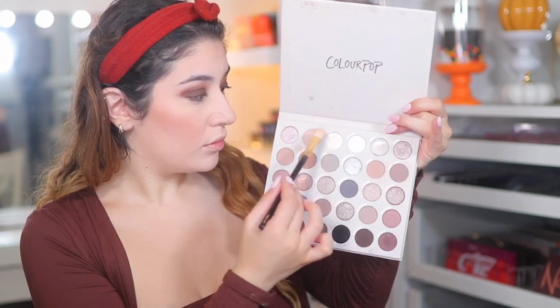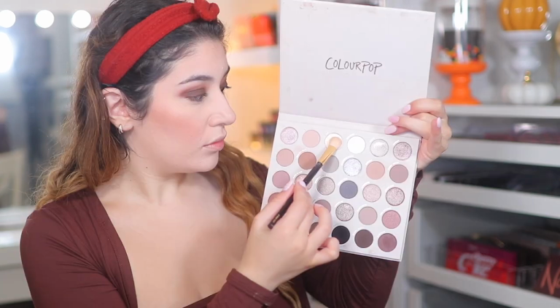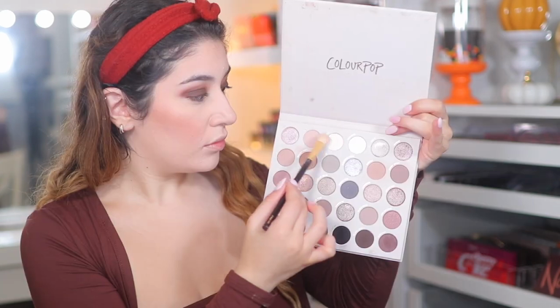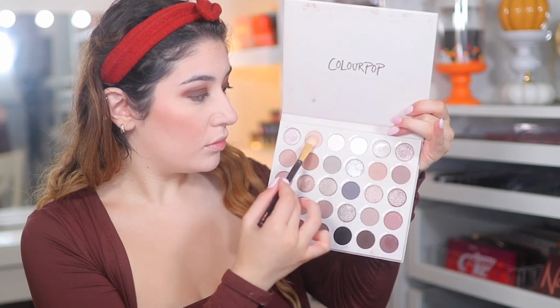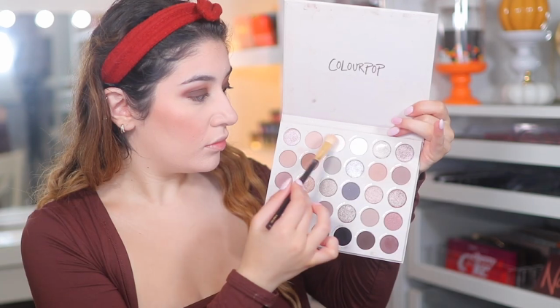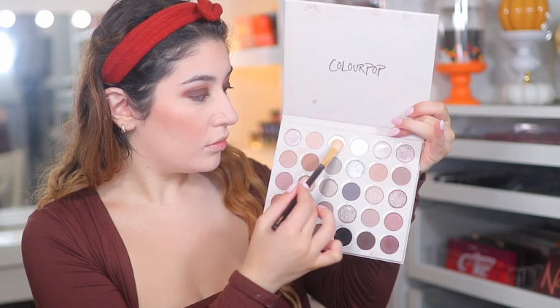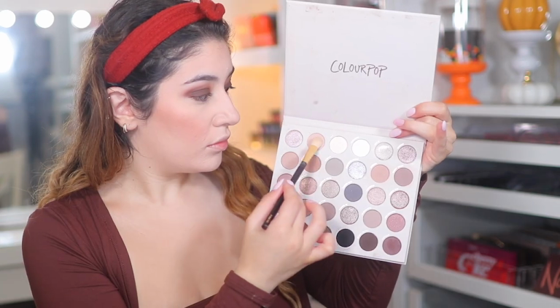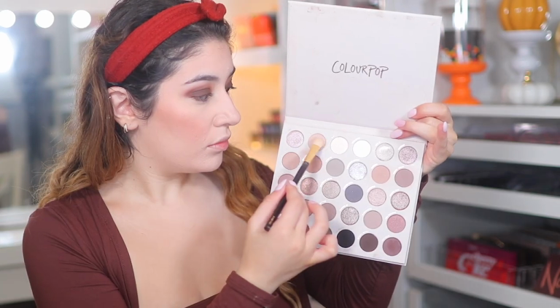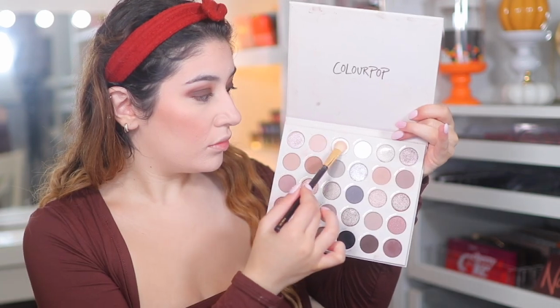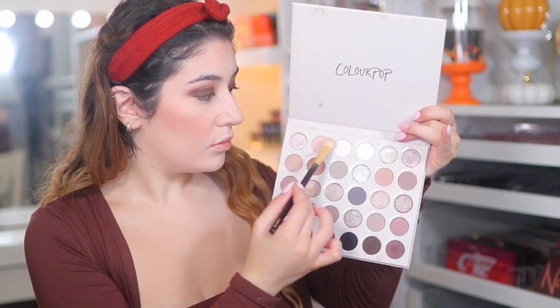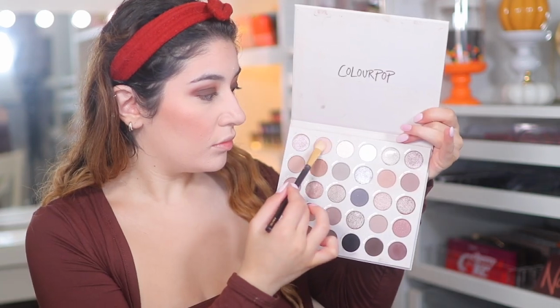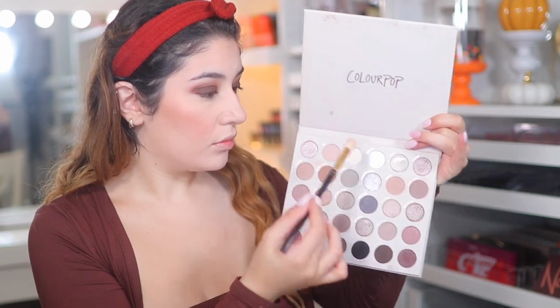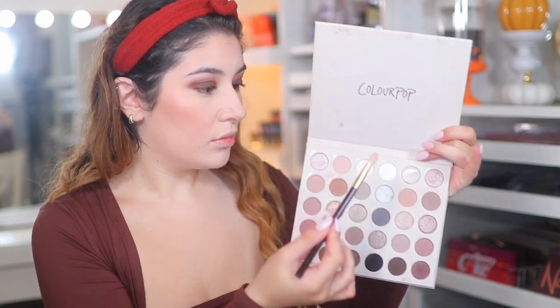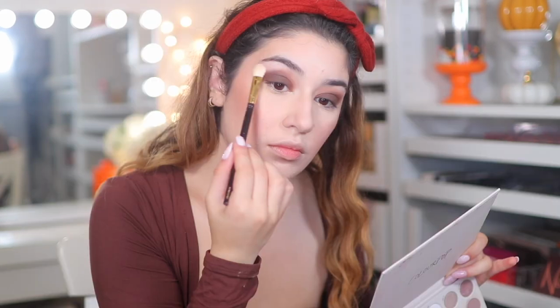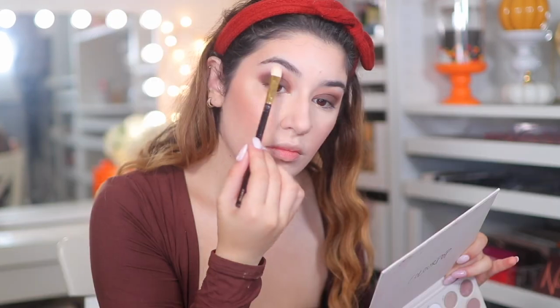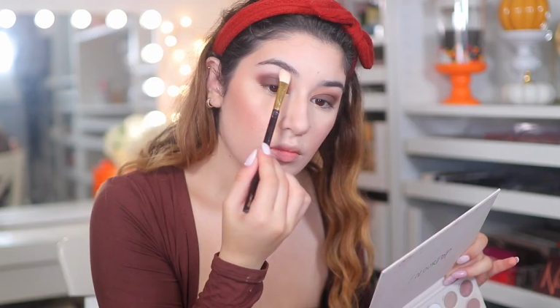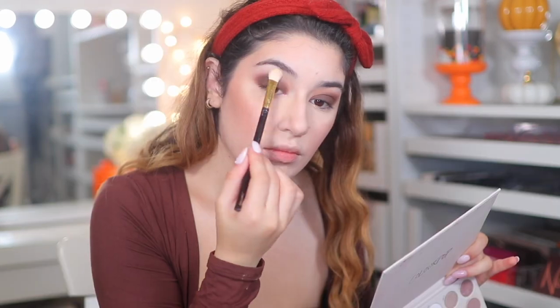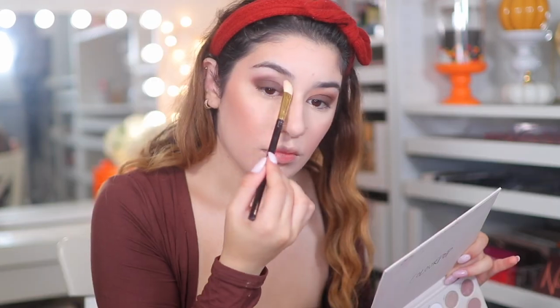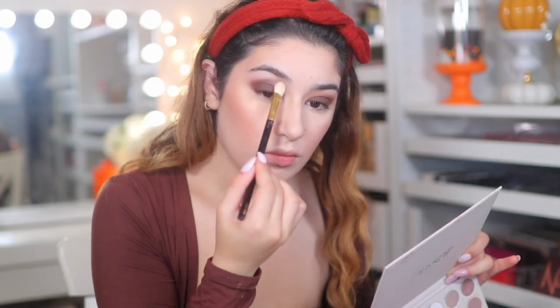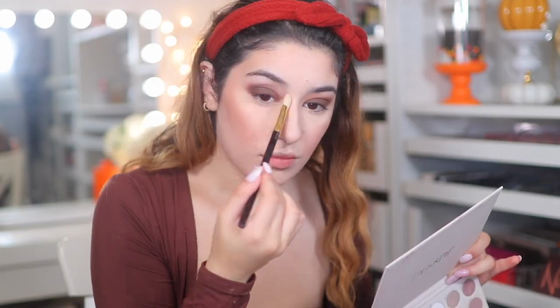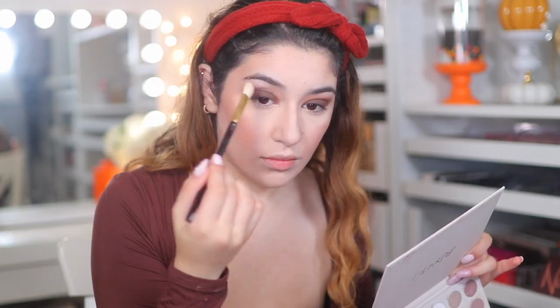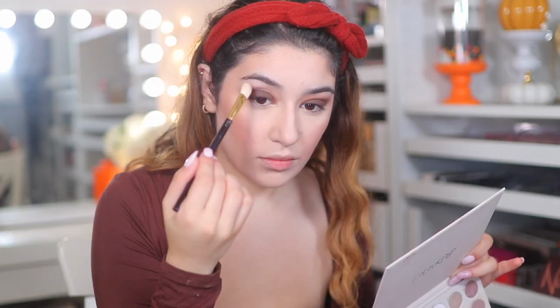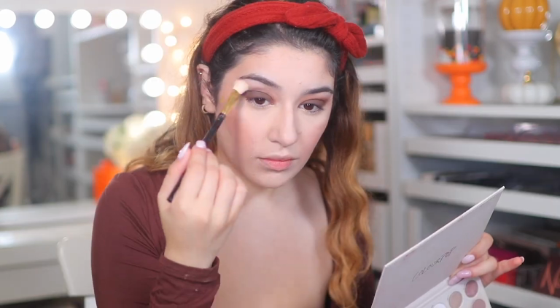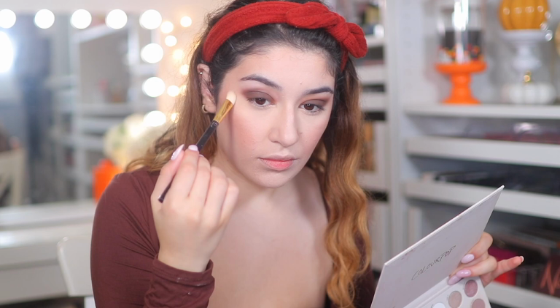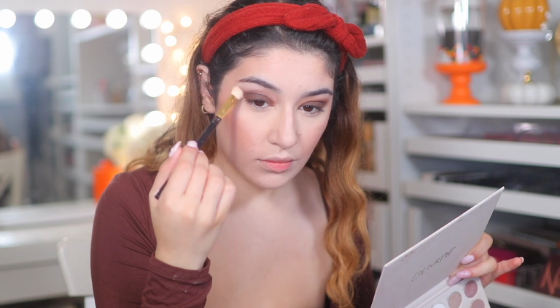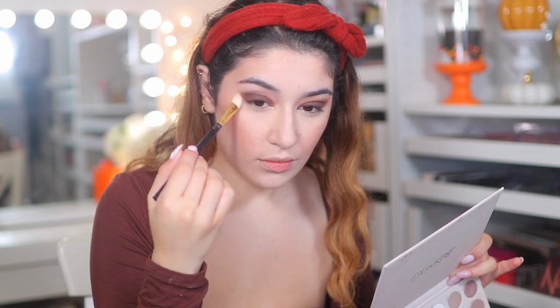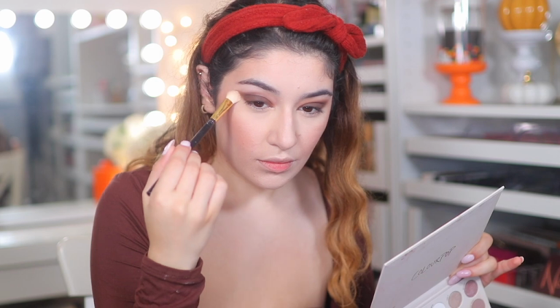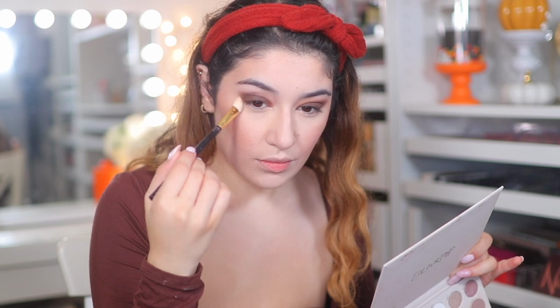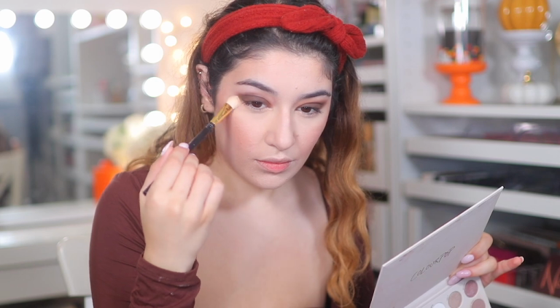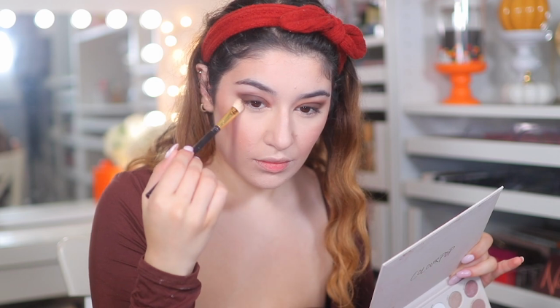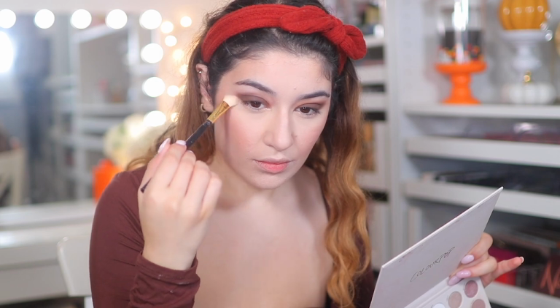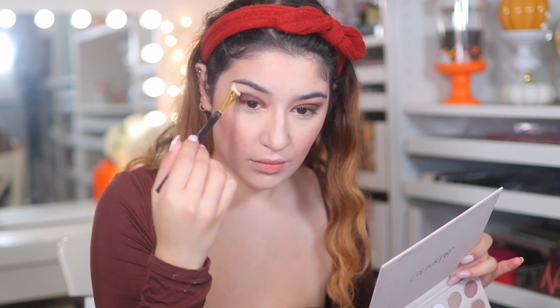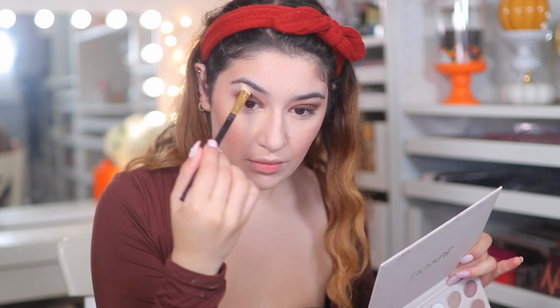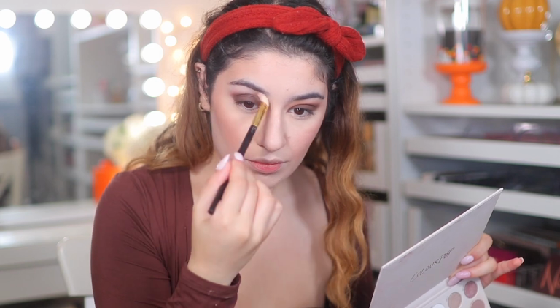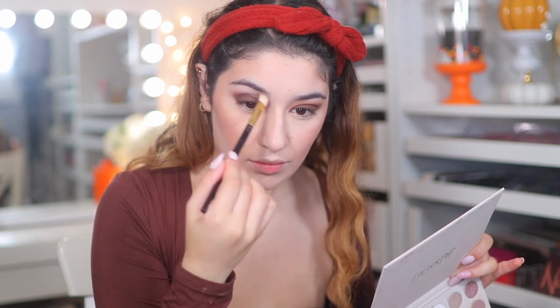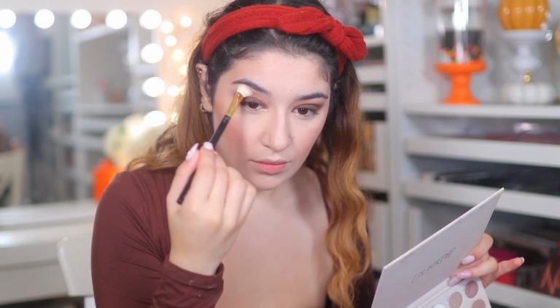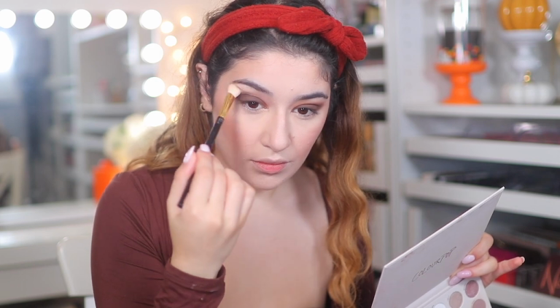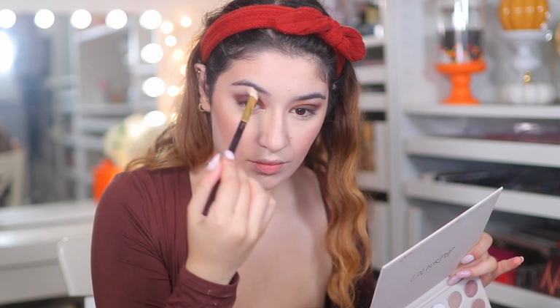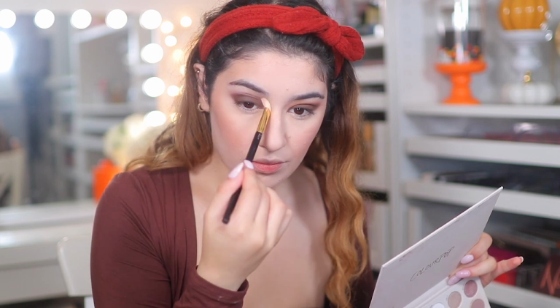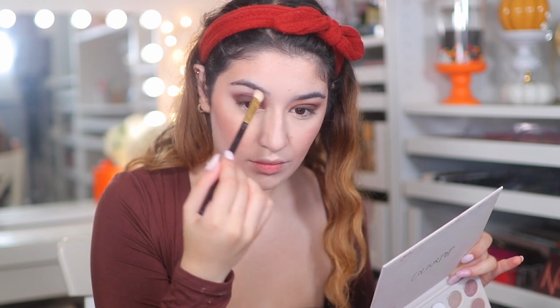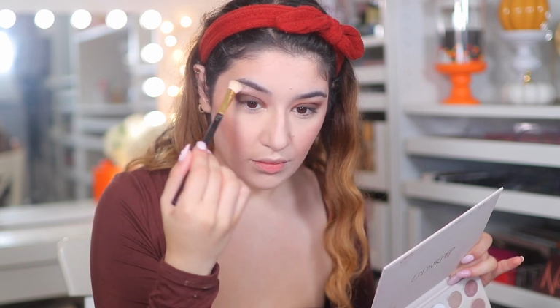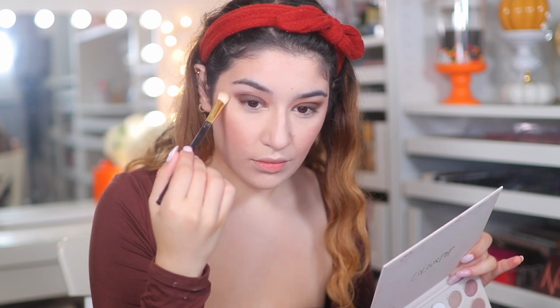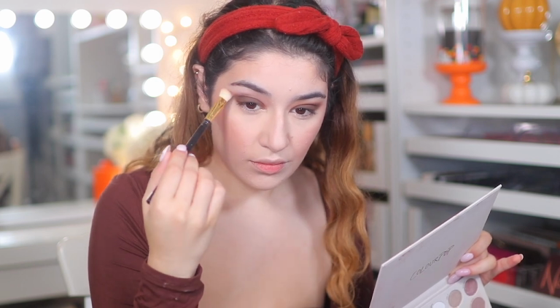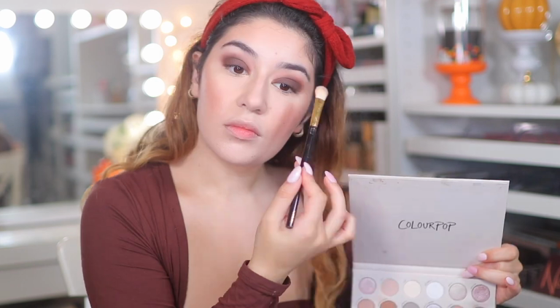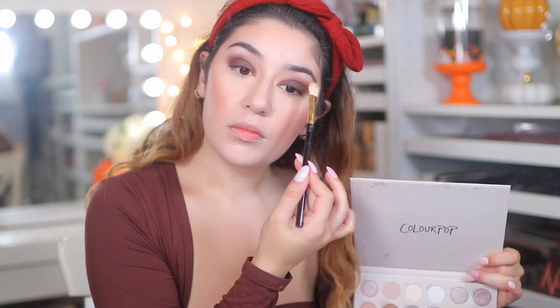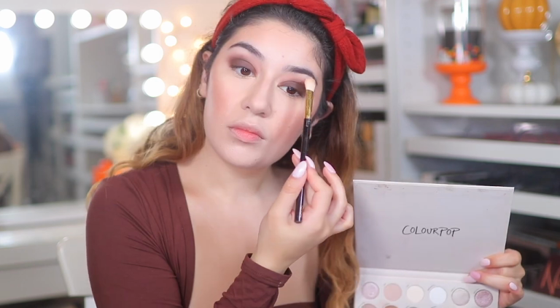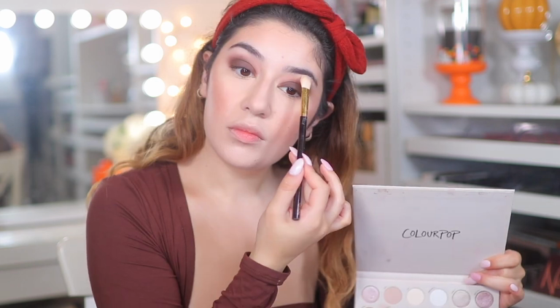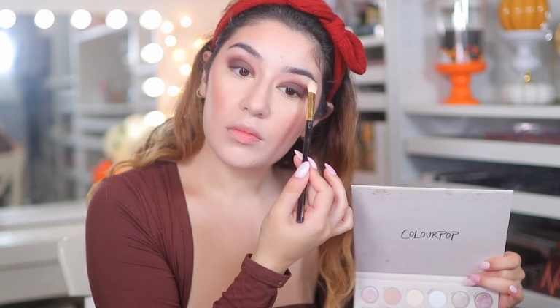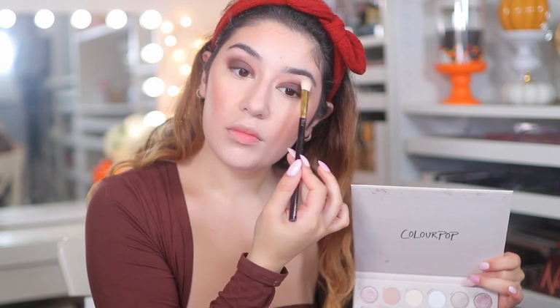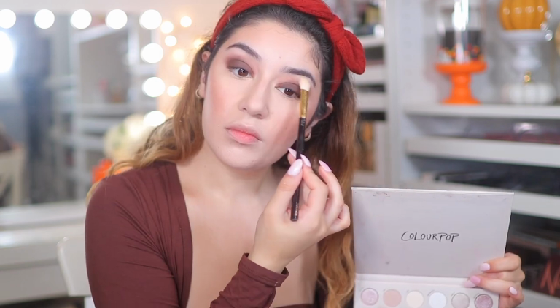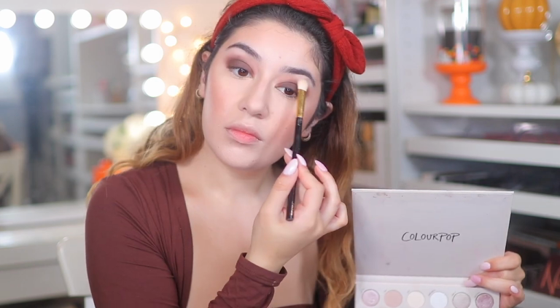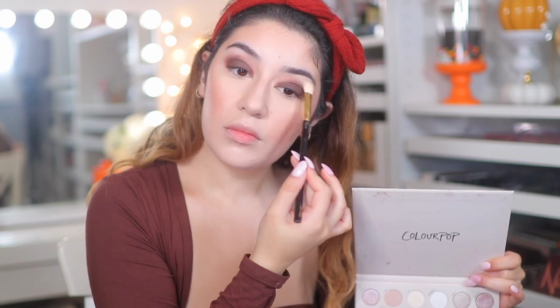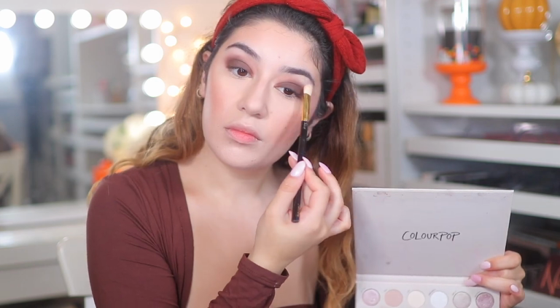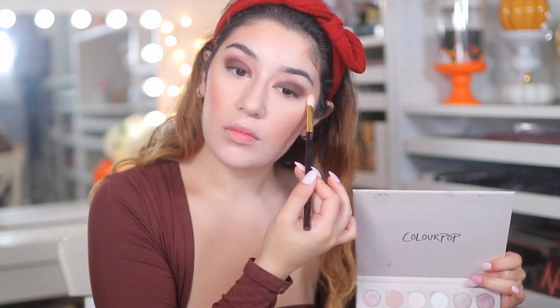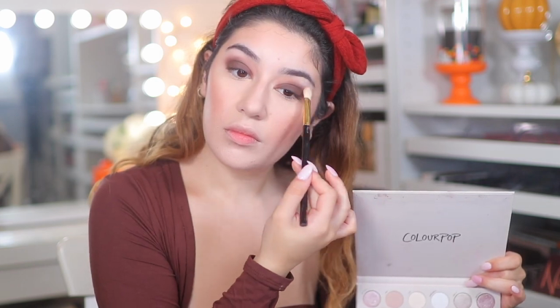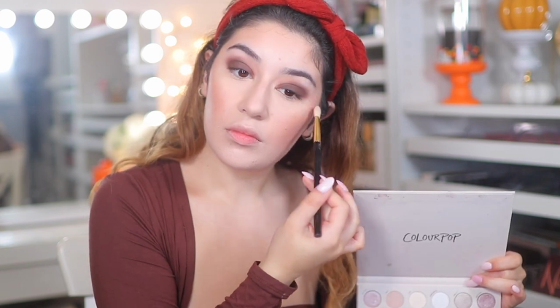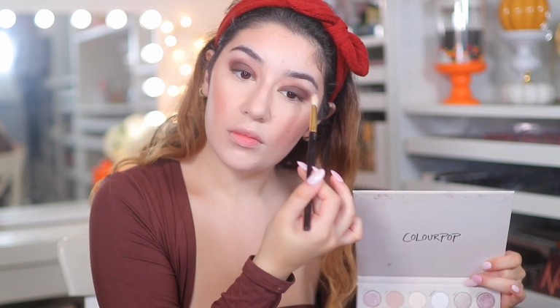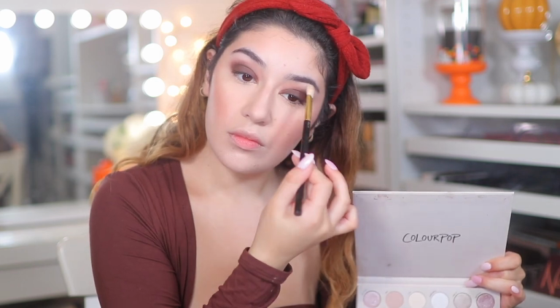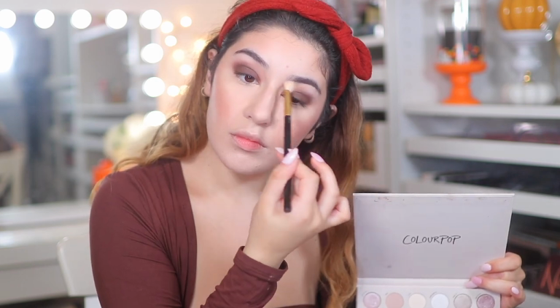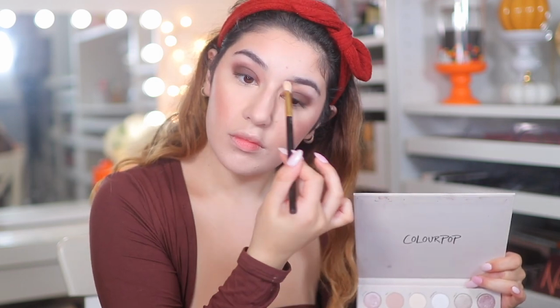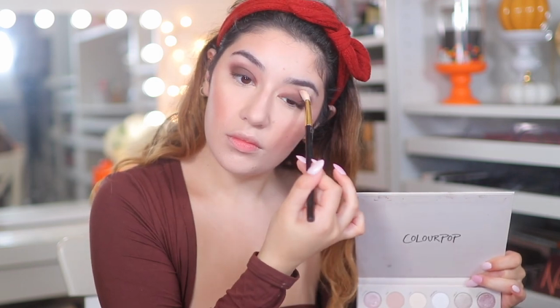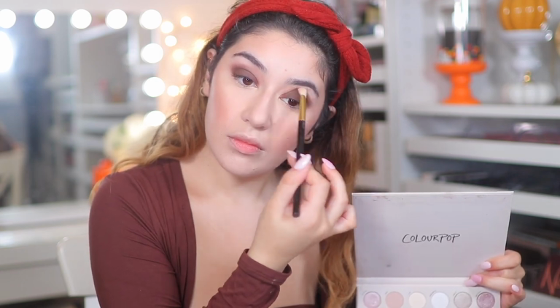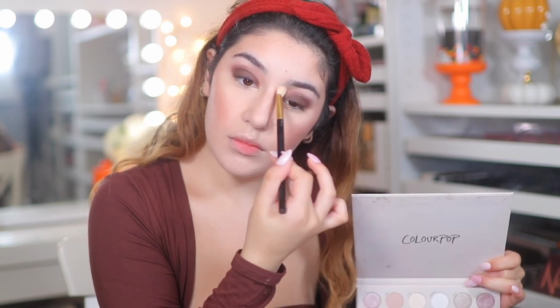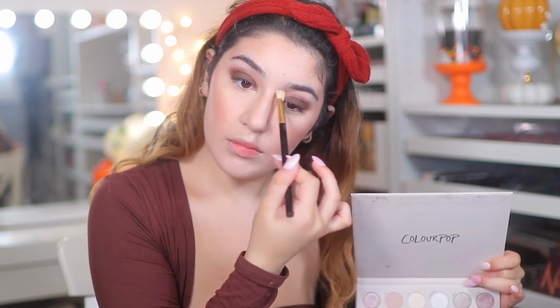Taking those two highlight shades, I'm going to be mixing them and putting them on the brow bone, and also softening that crease colour.